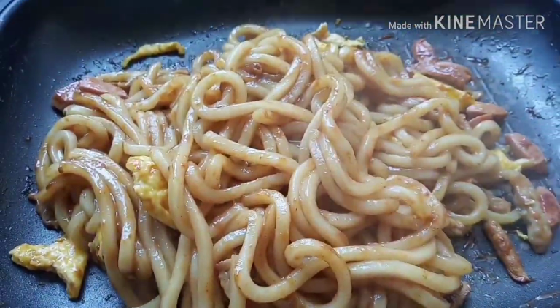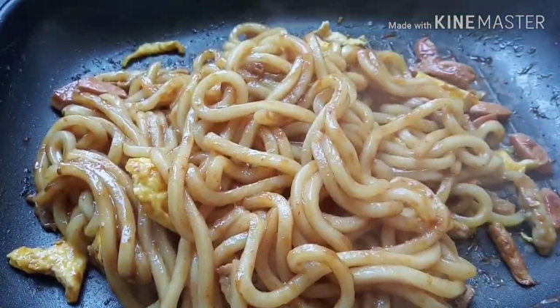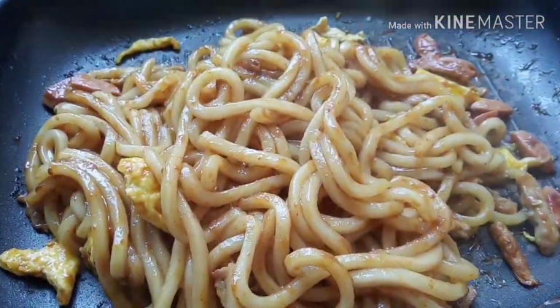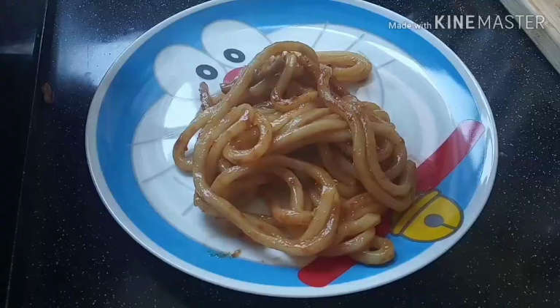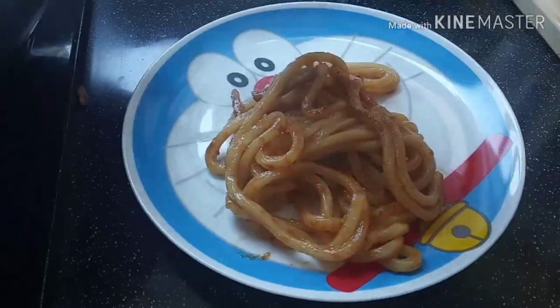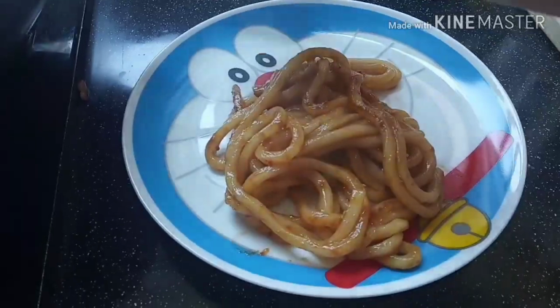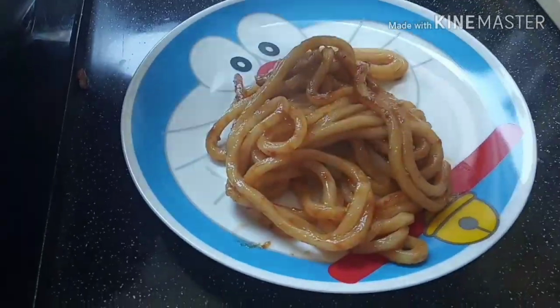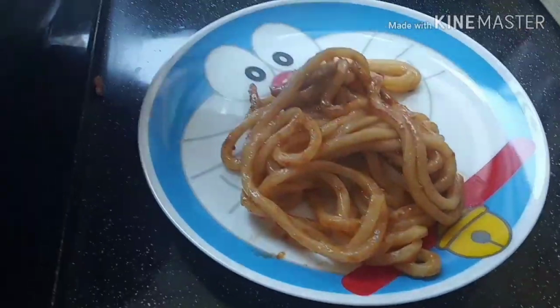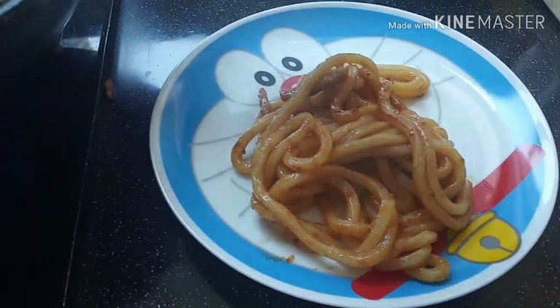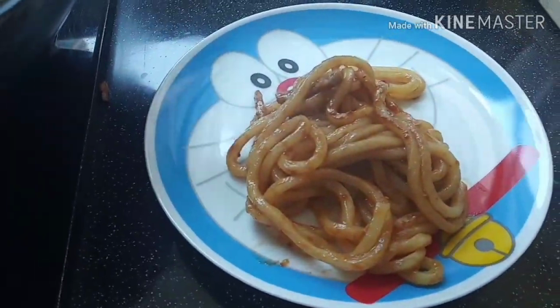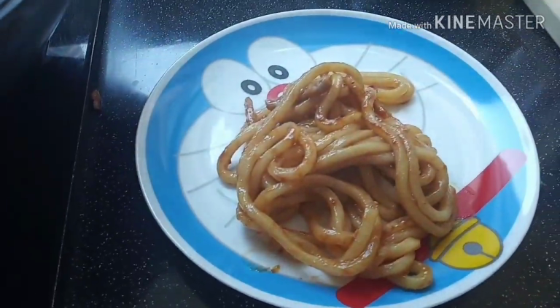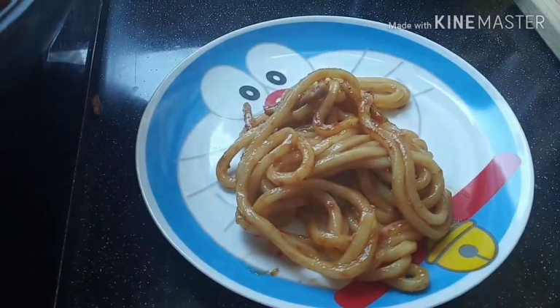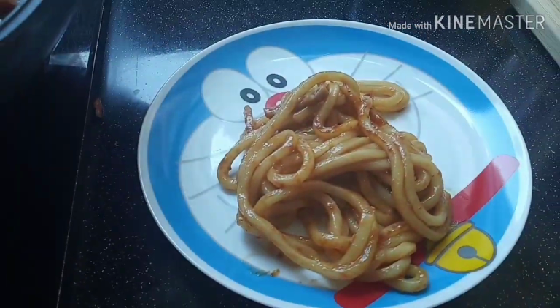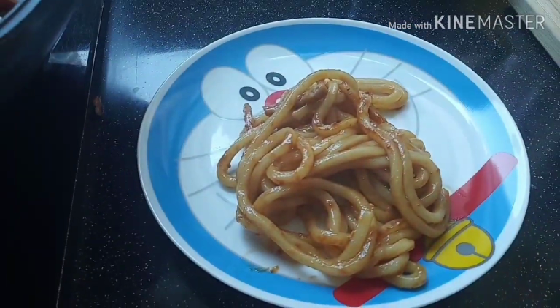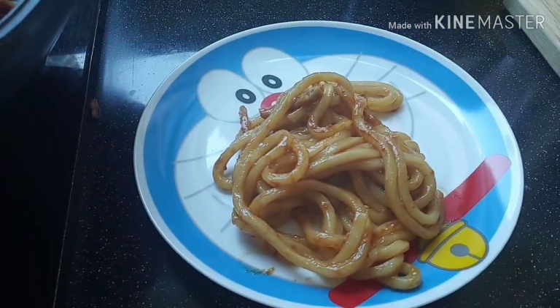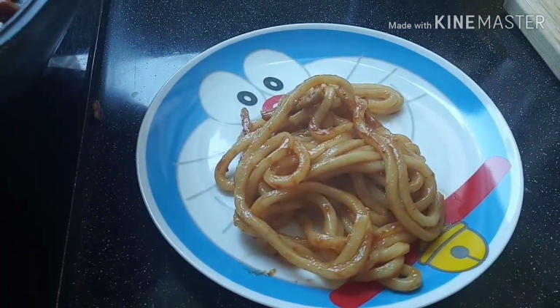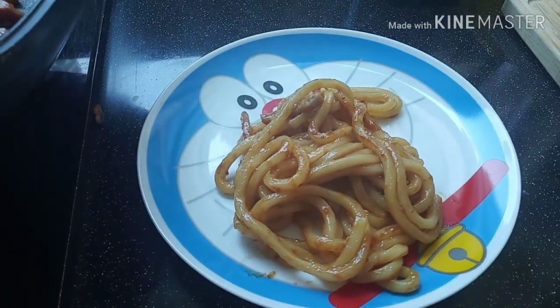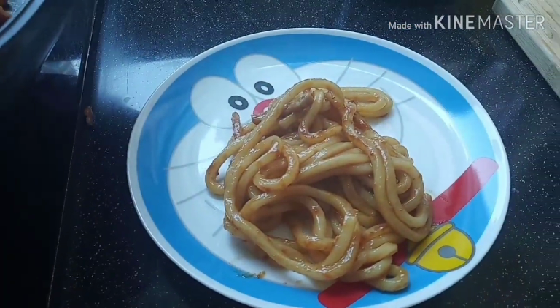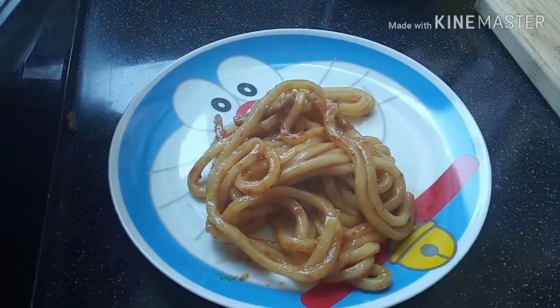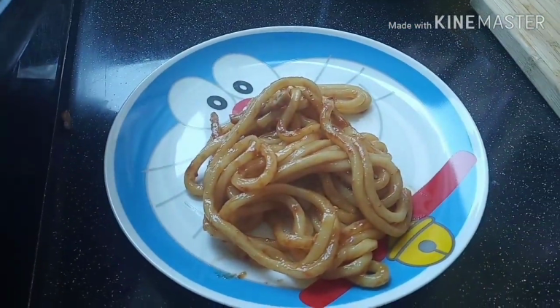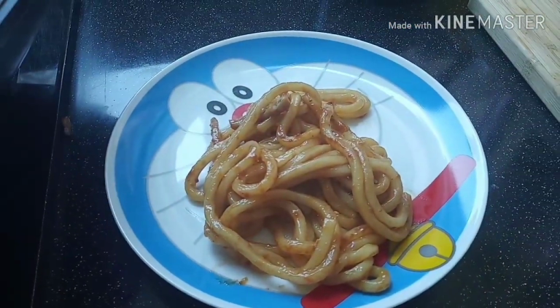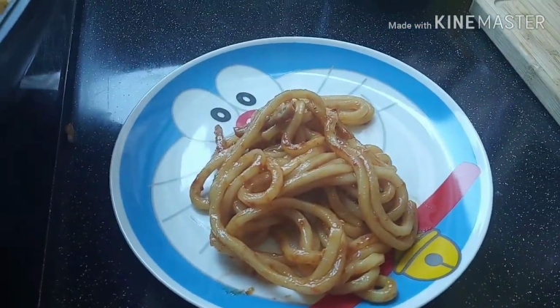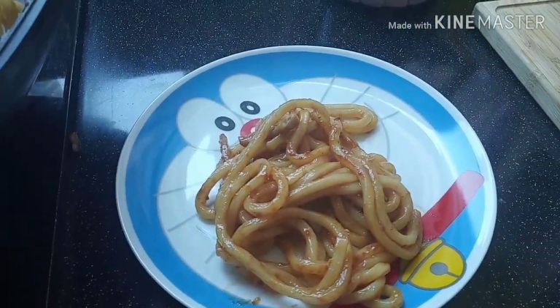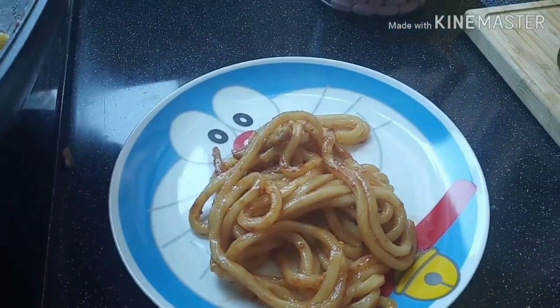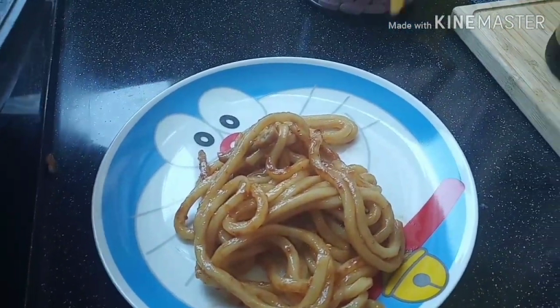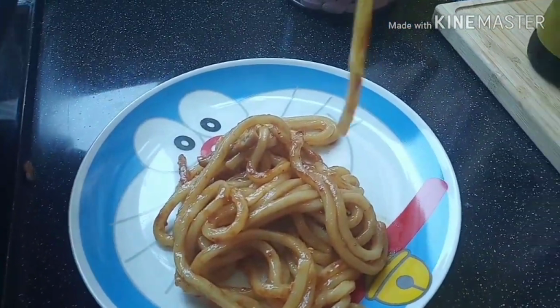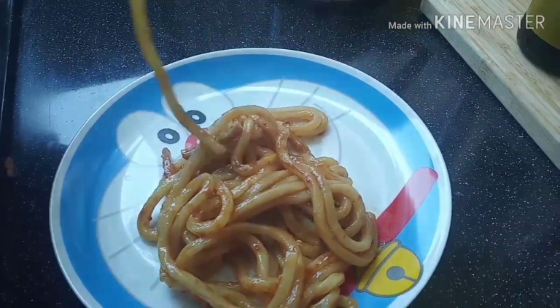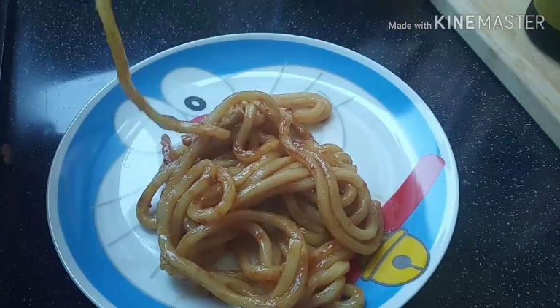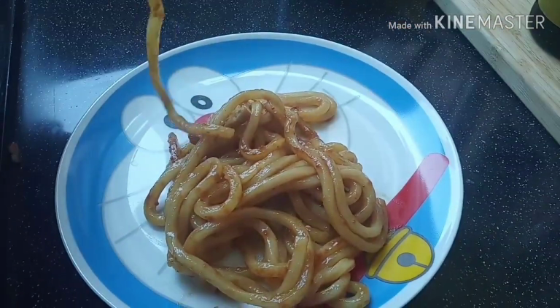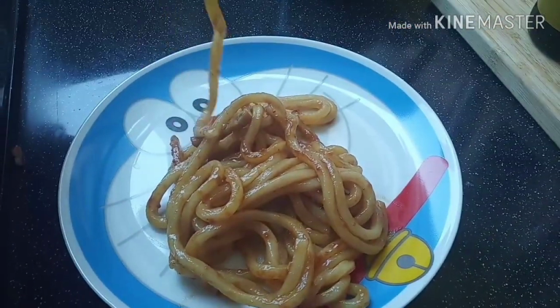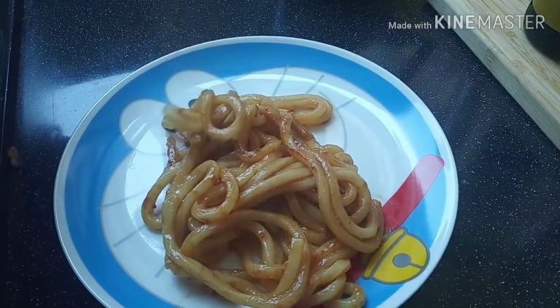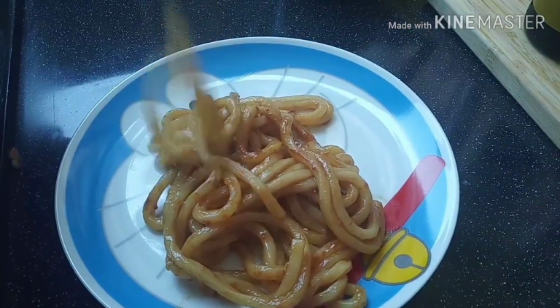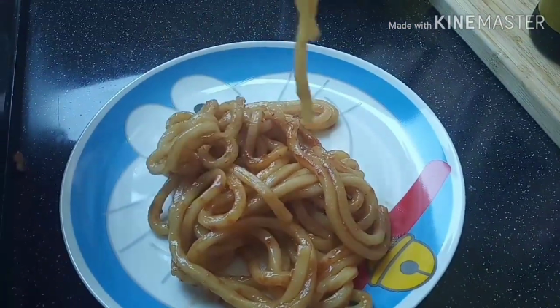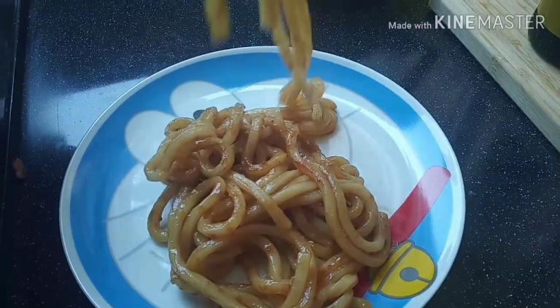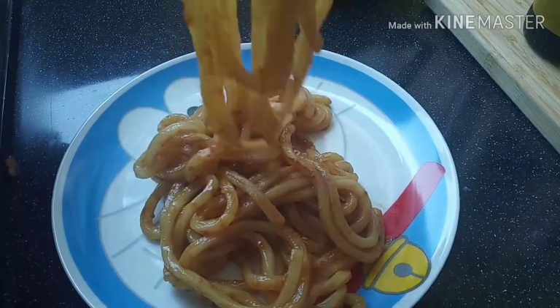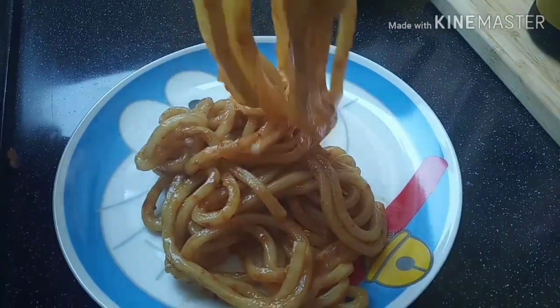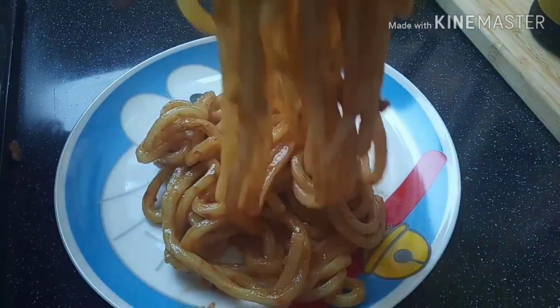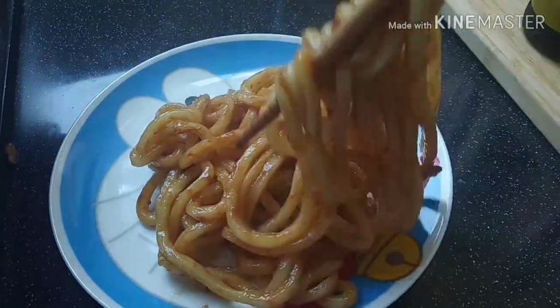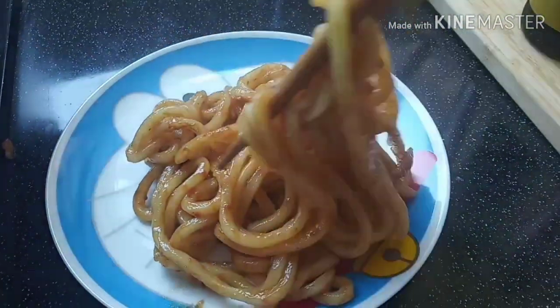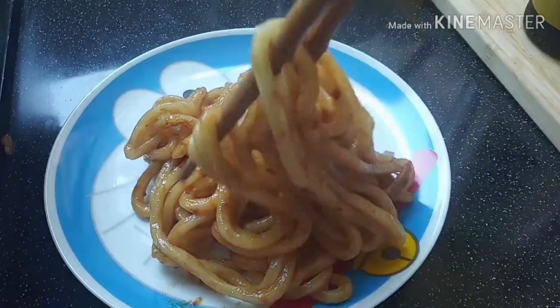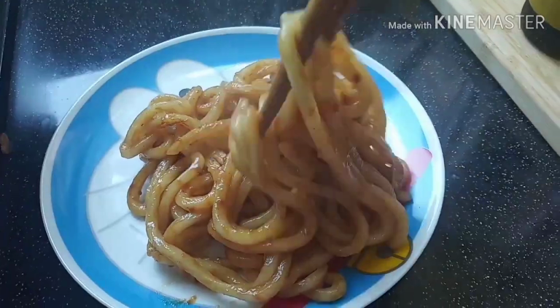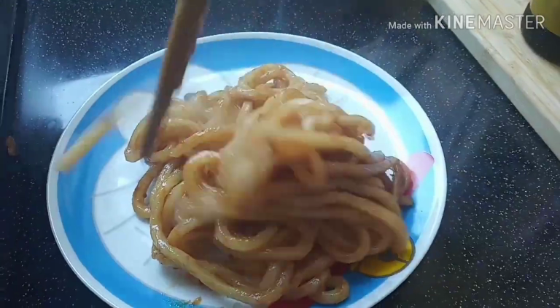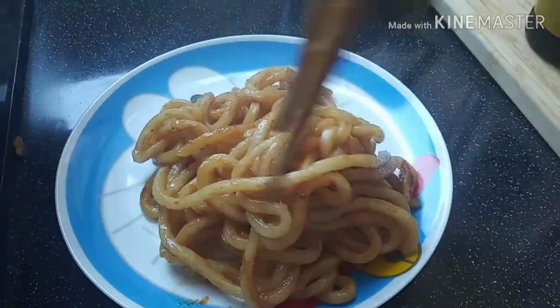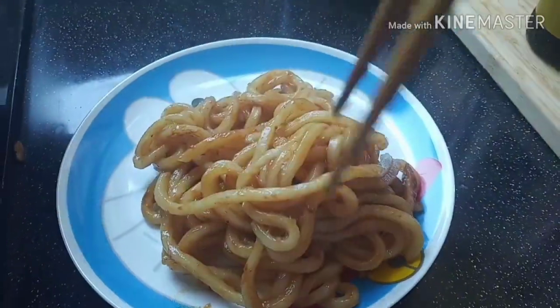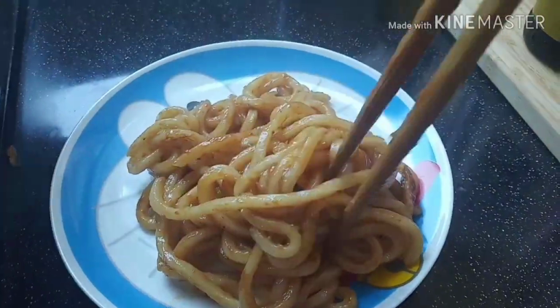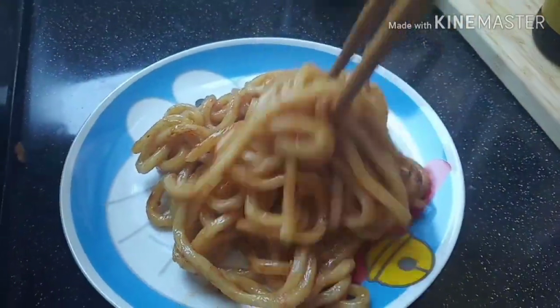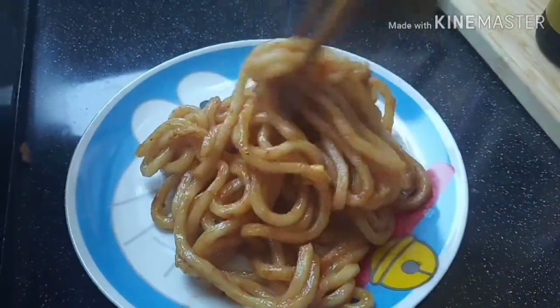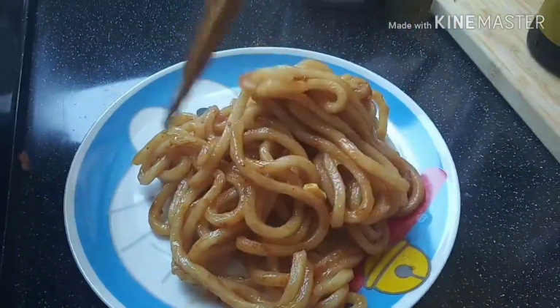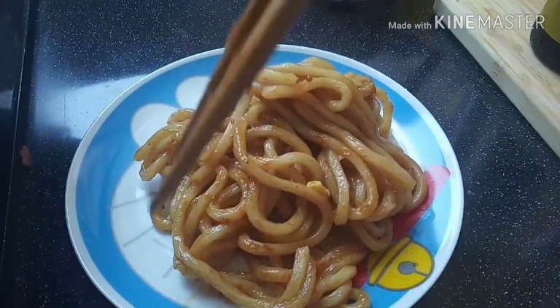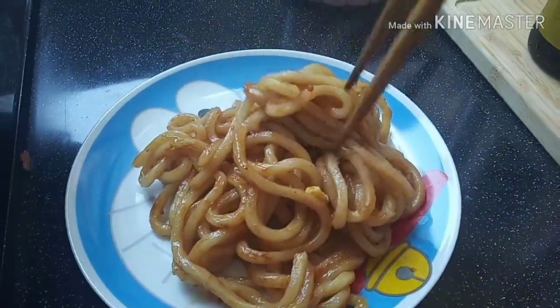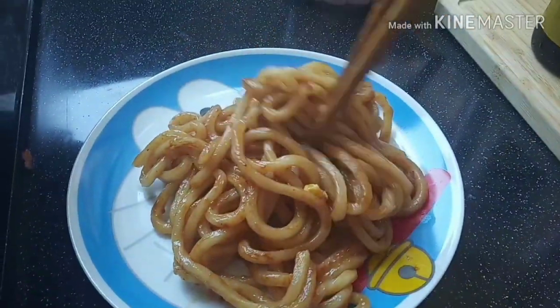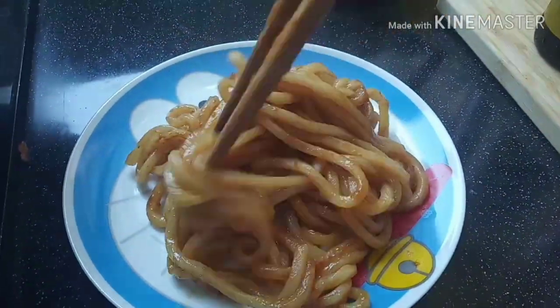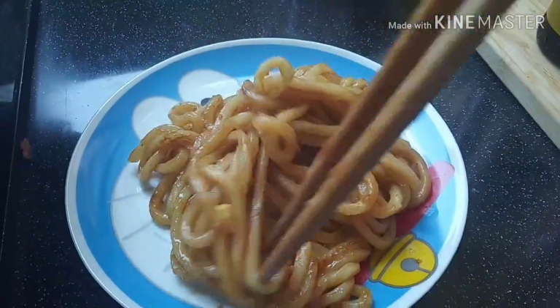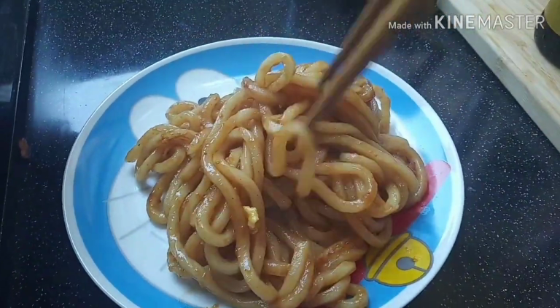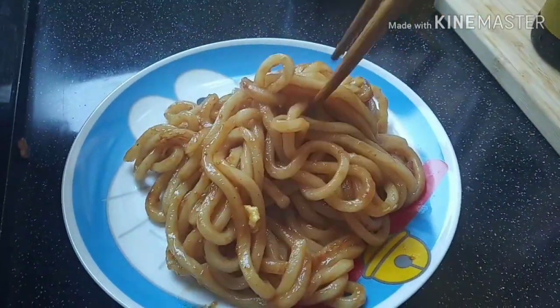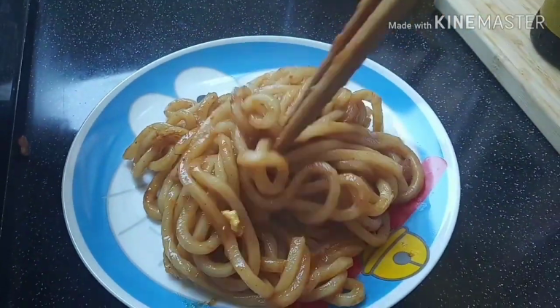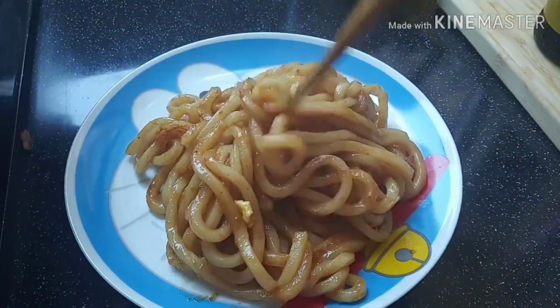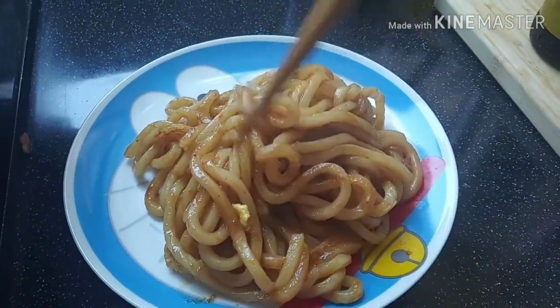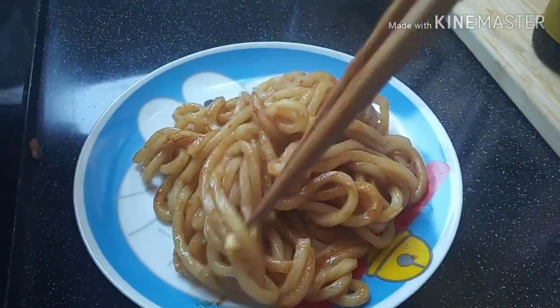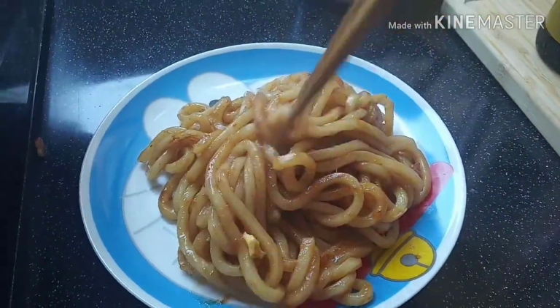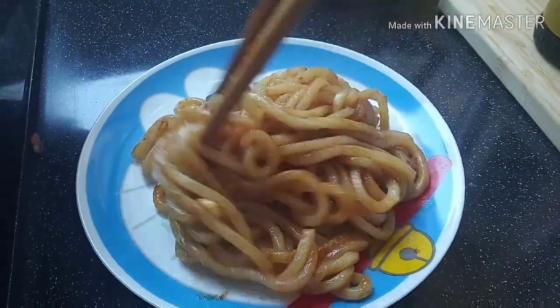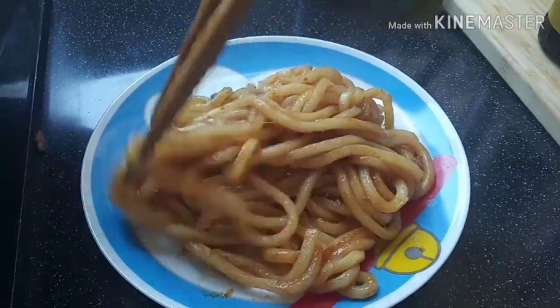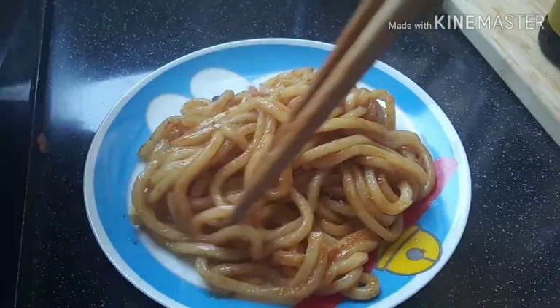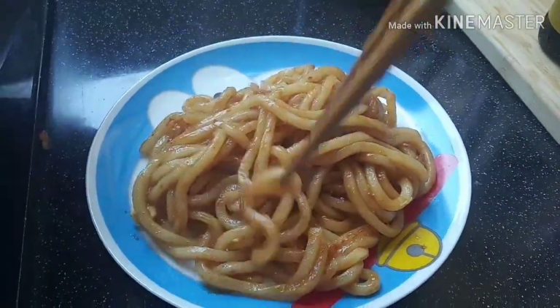Ito na guys ang ating fried udon — ready to serve na, very yummy!